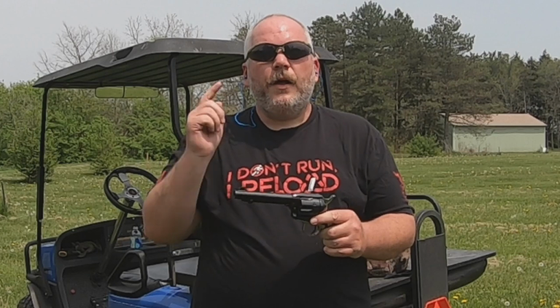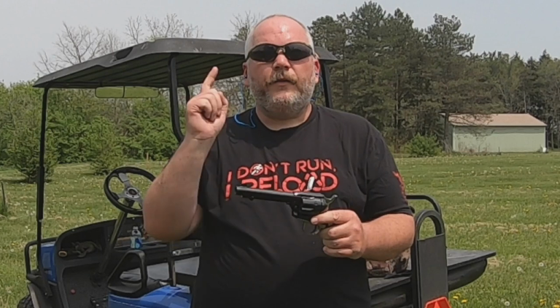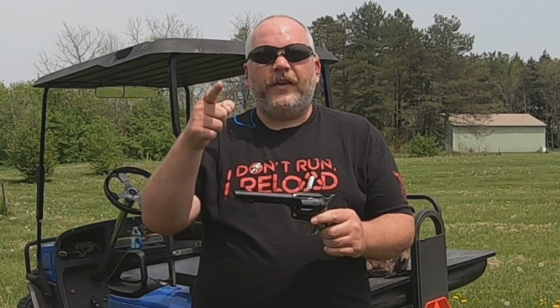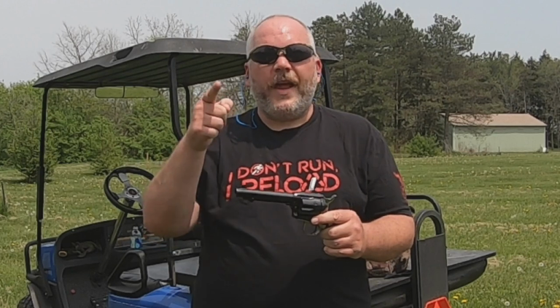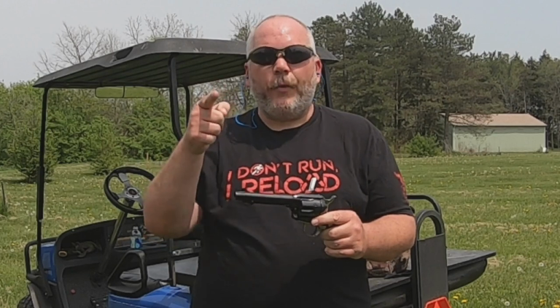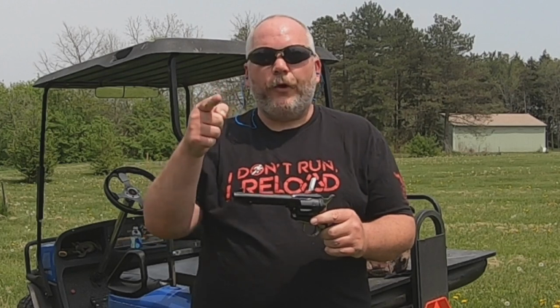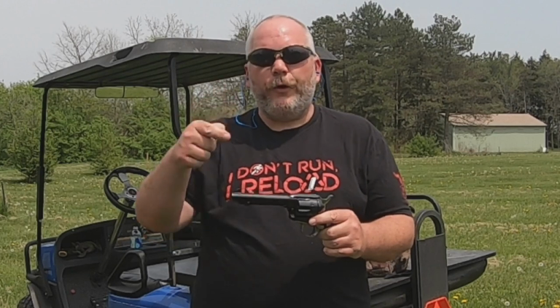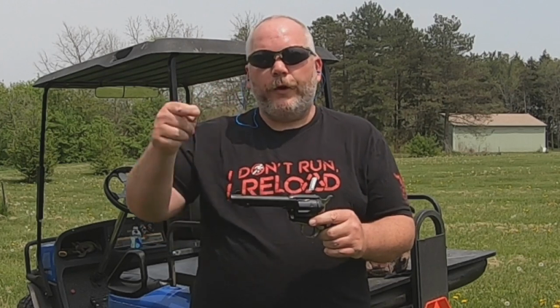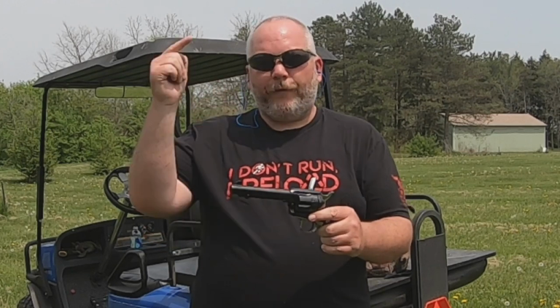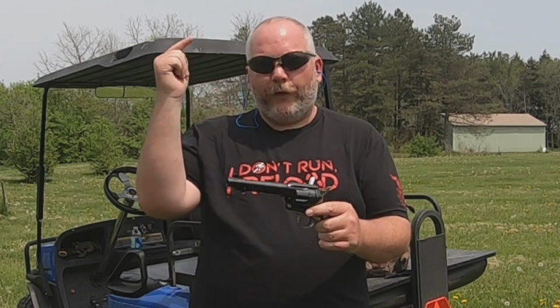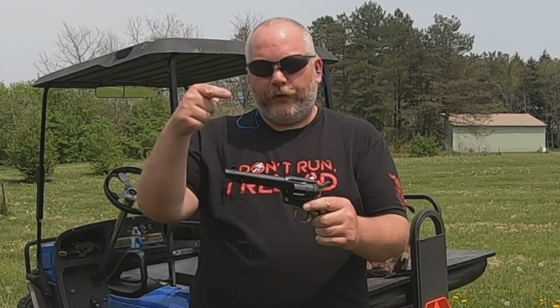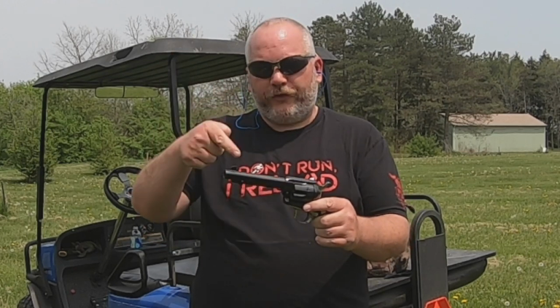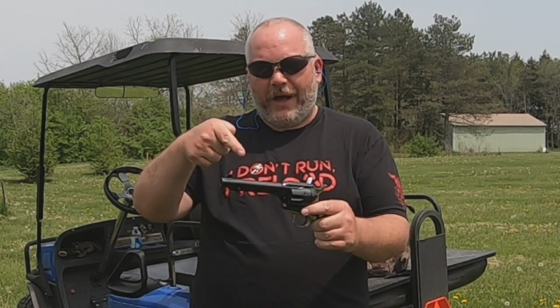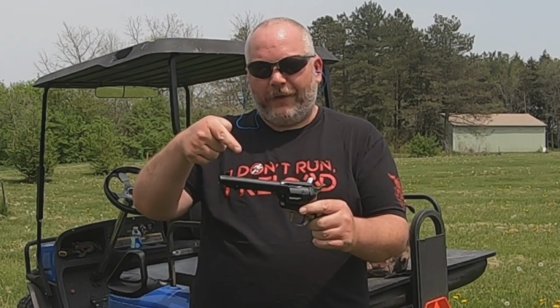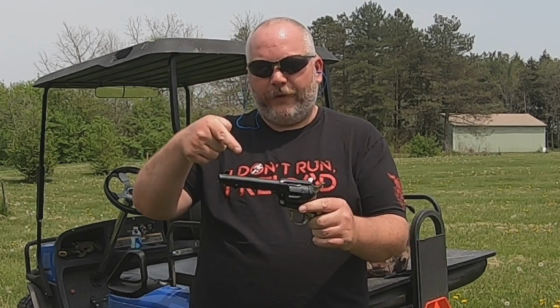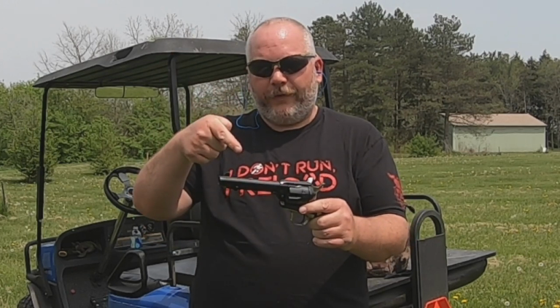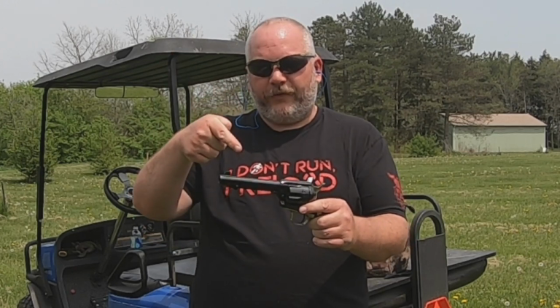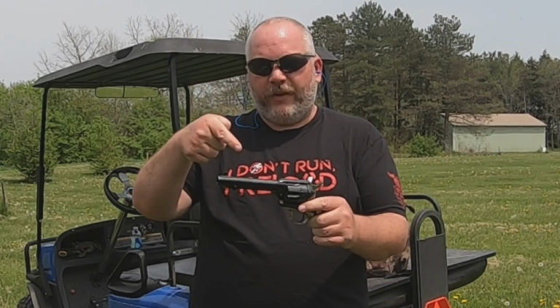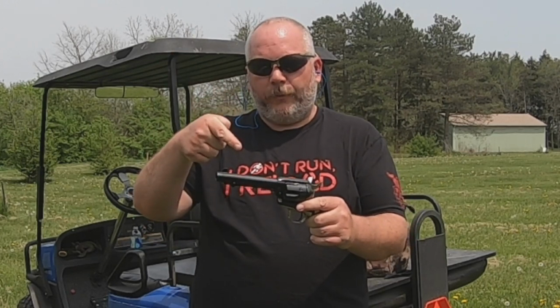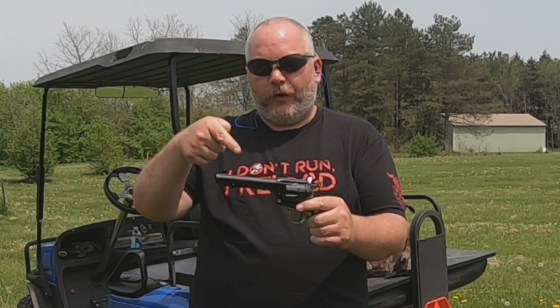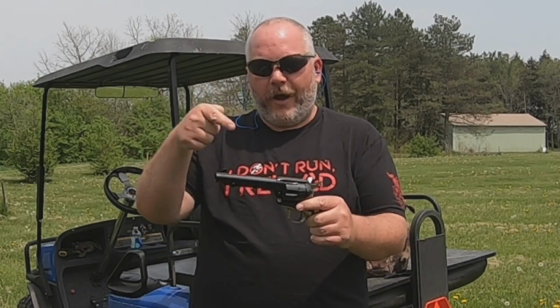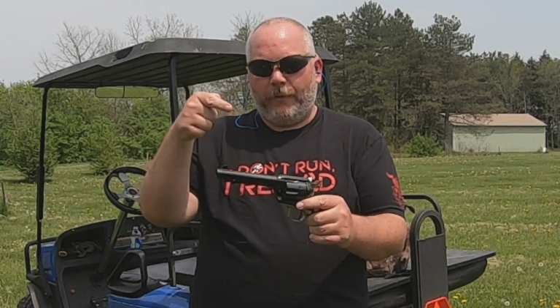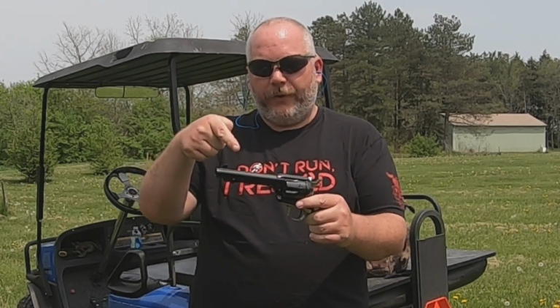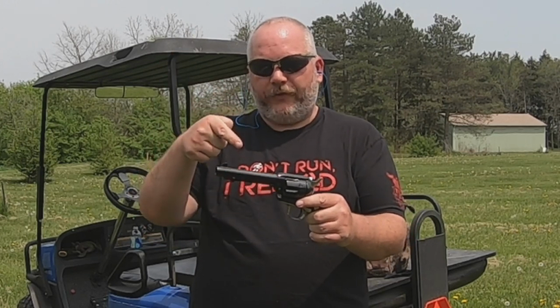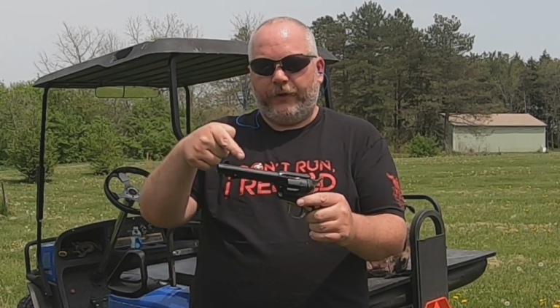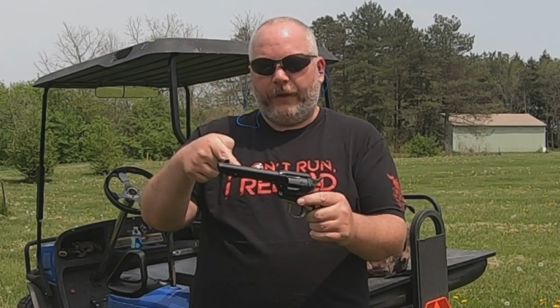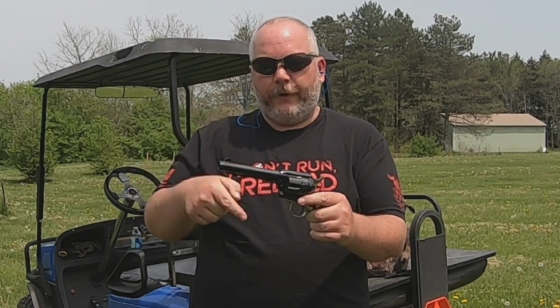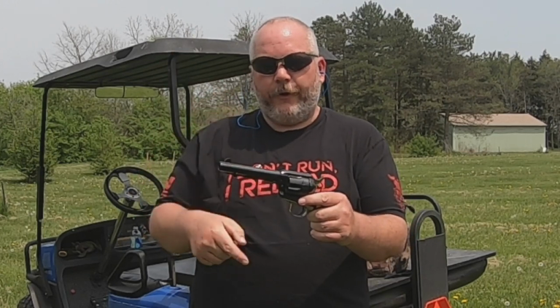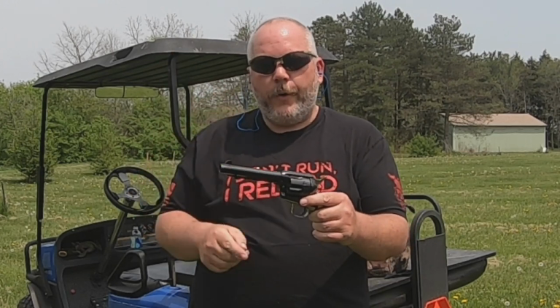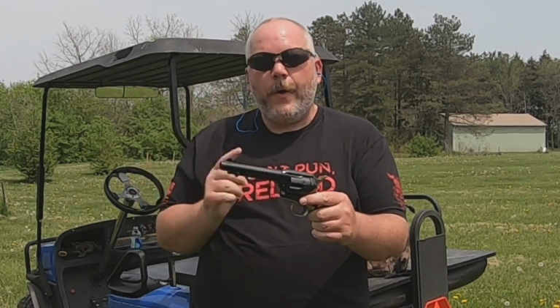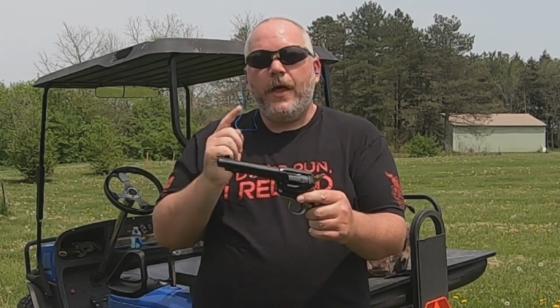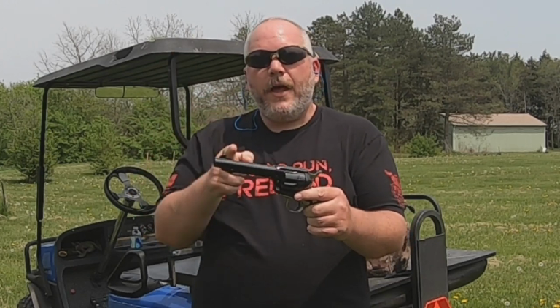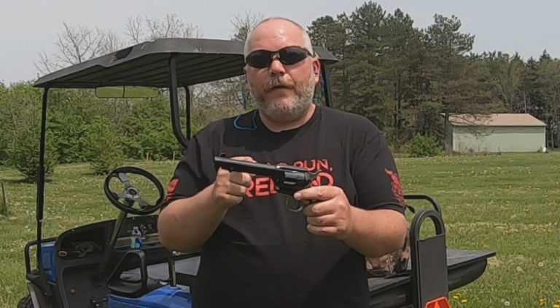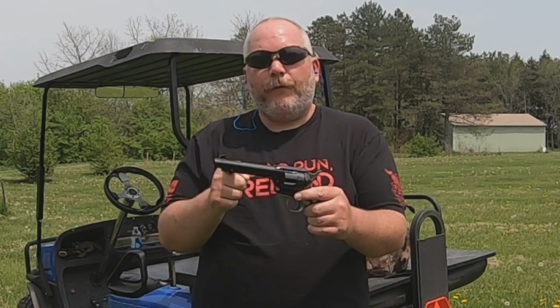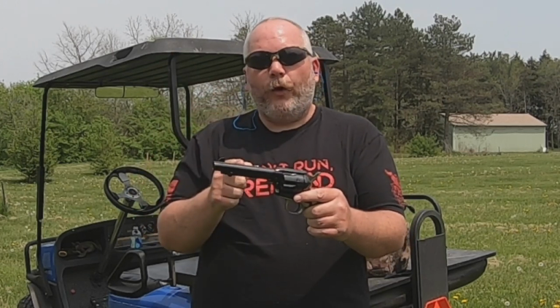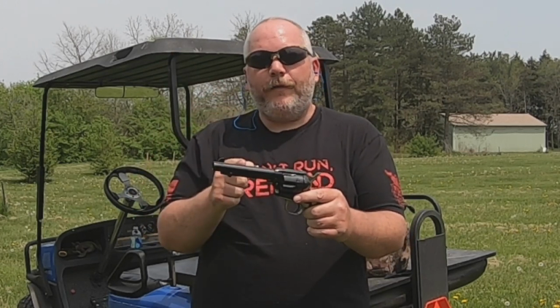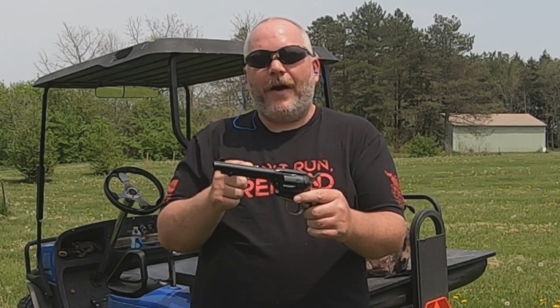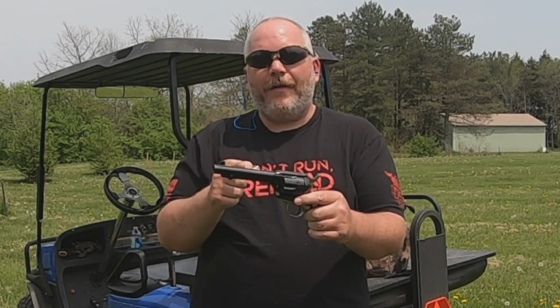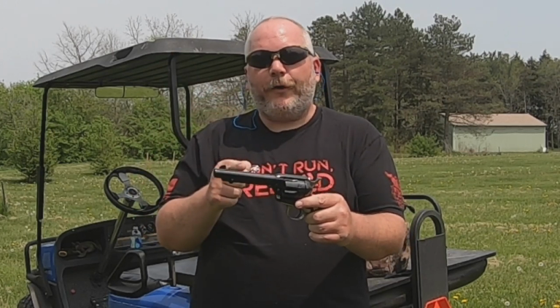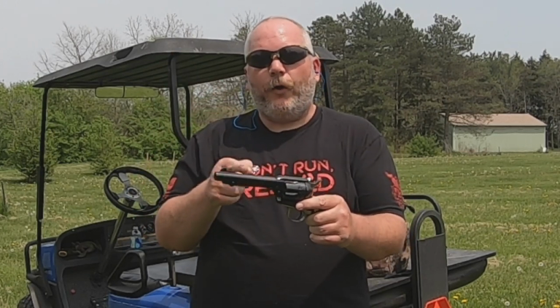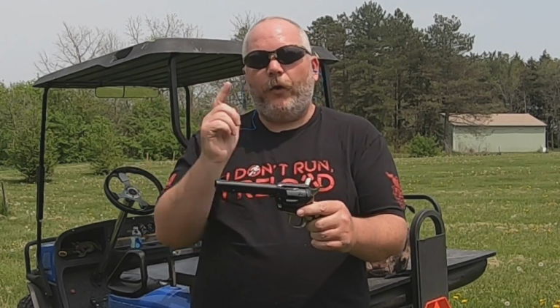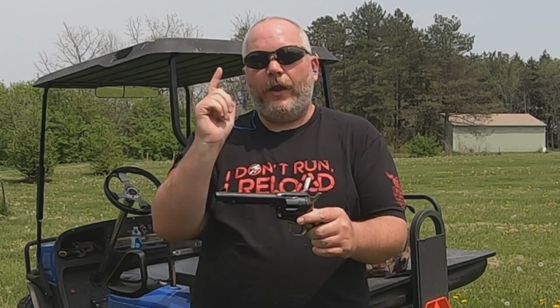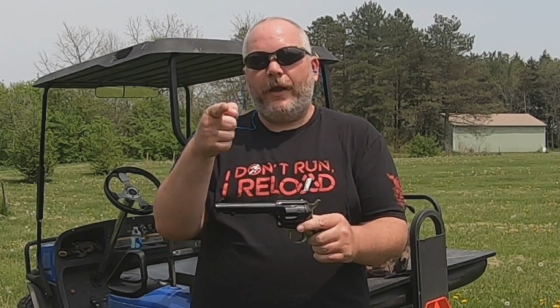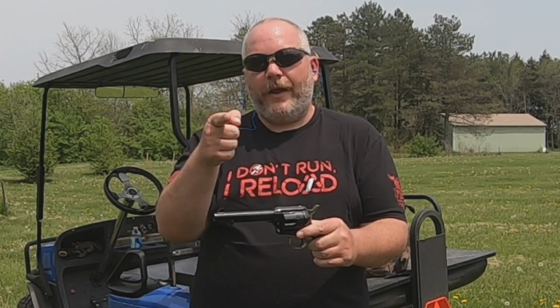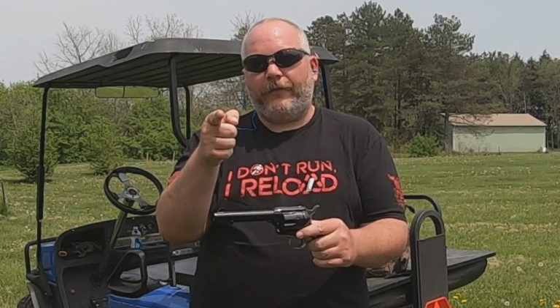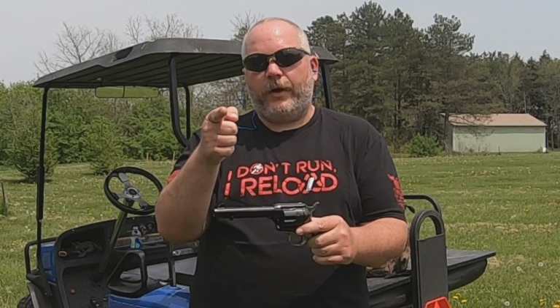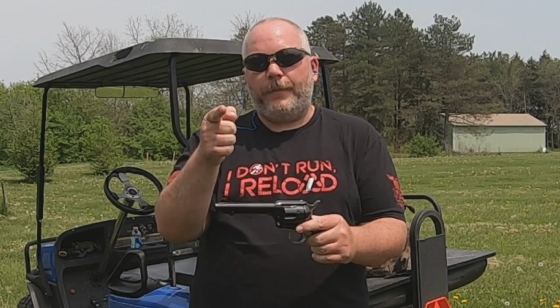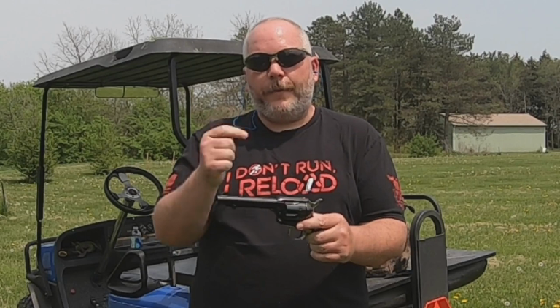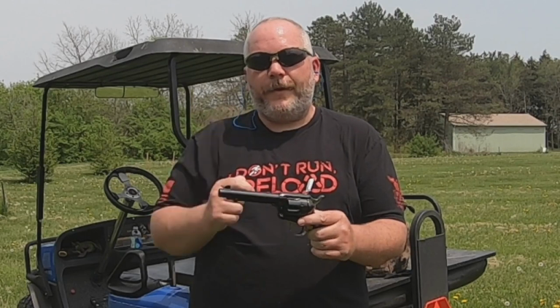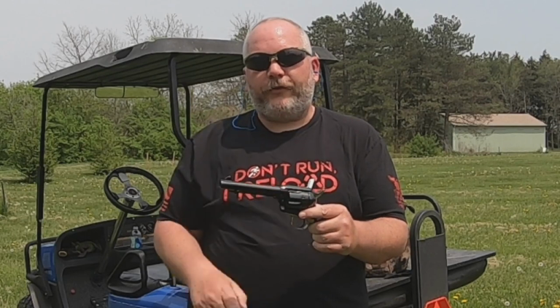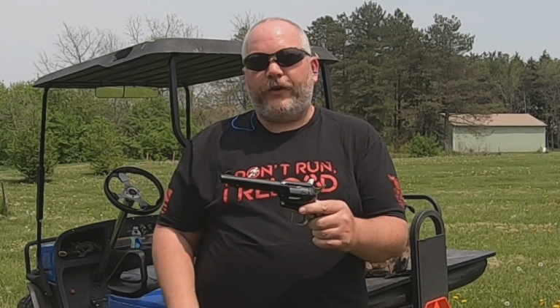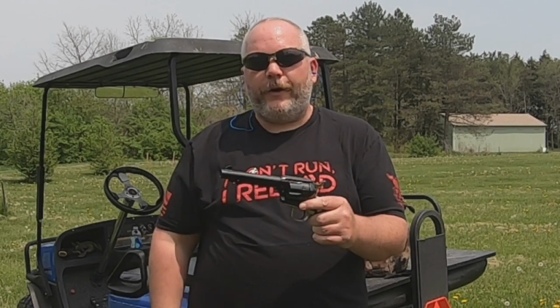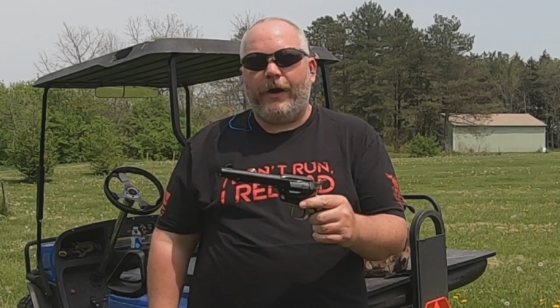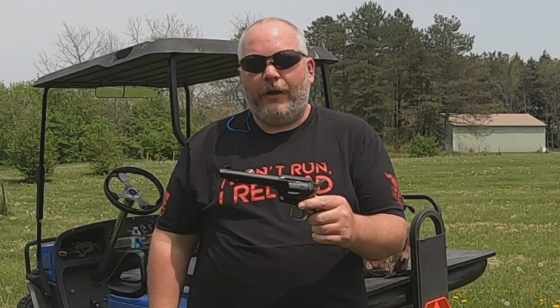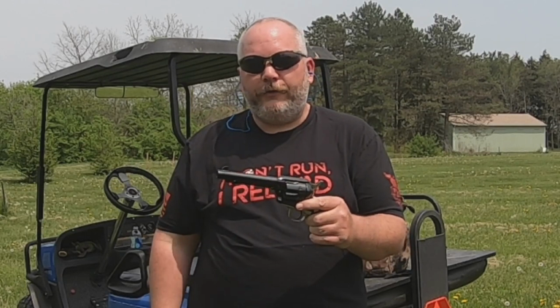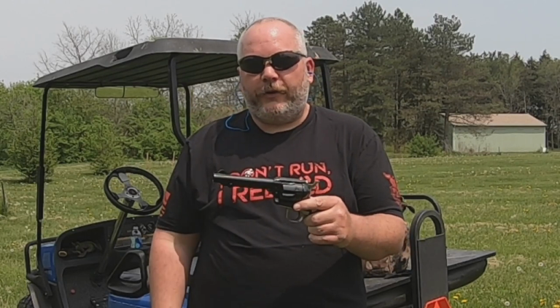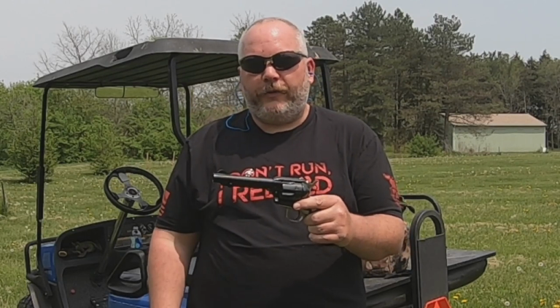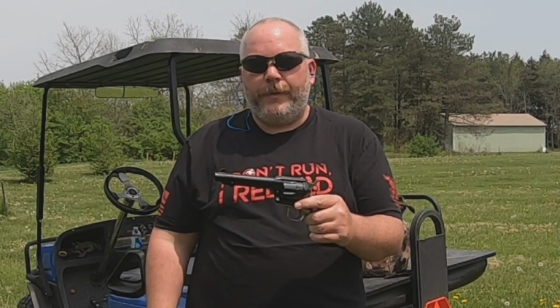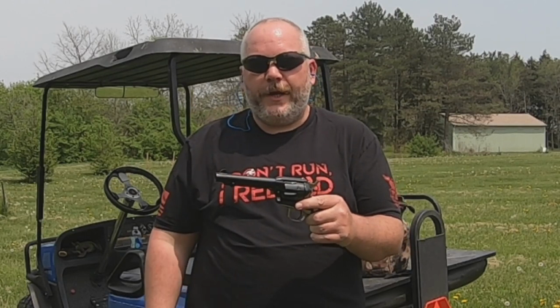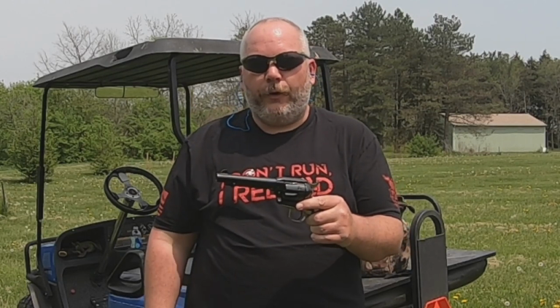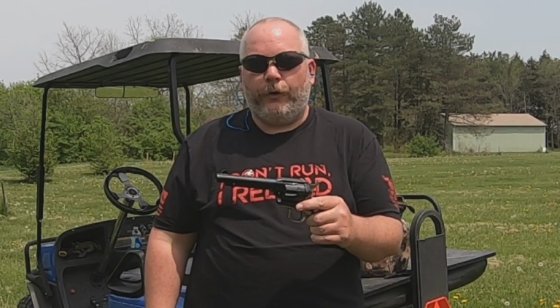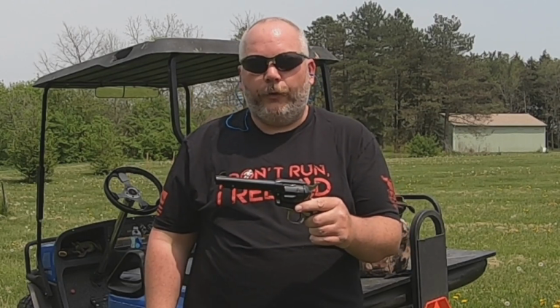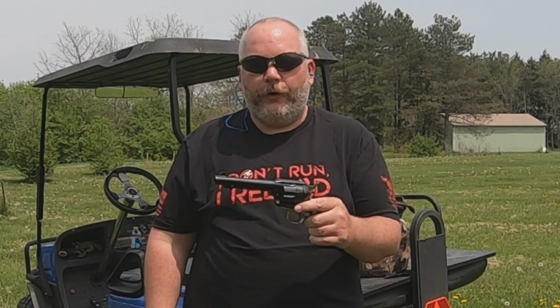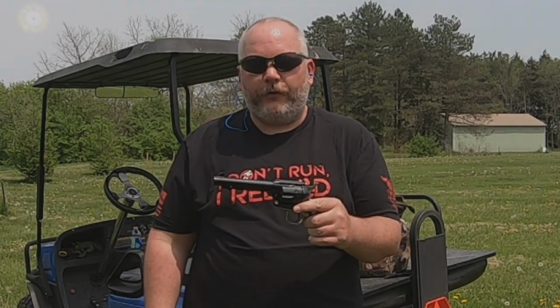Today we're doing the first shots of the Cimarron Pistolero in .45 Colt, and that's coming up next here on Jesse B Outdoors.